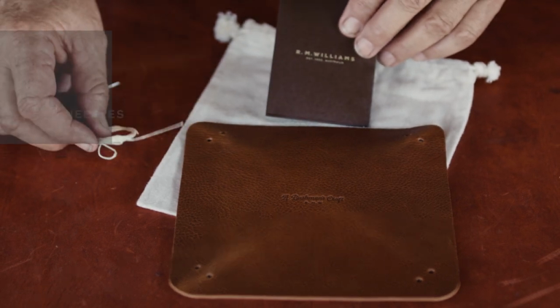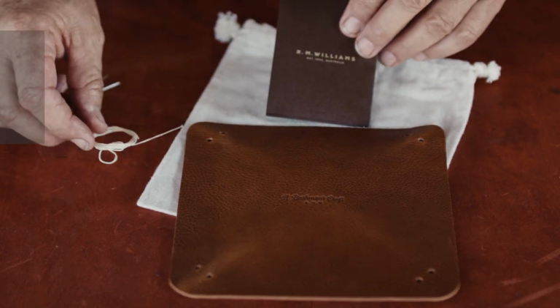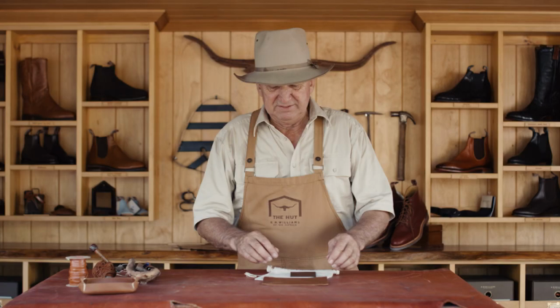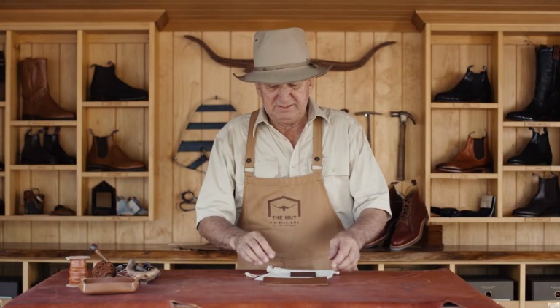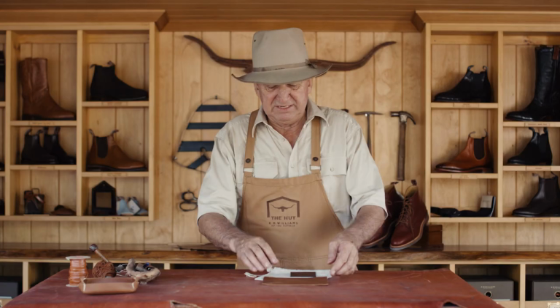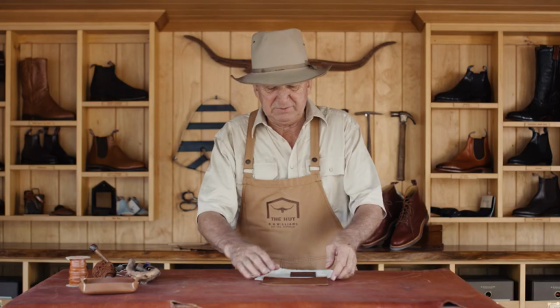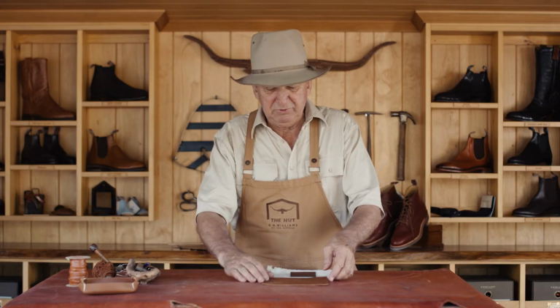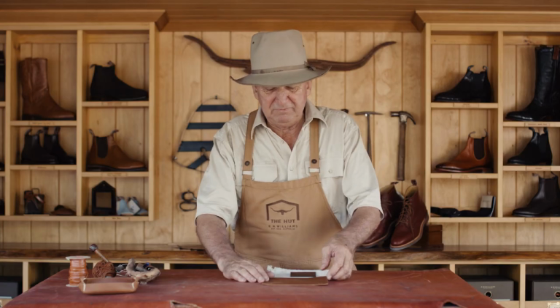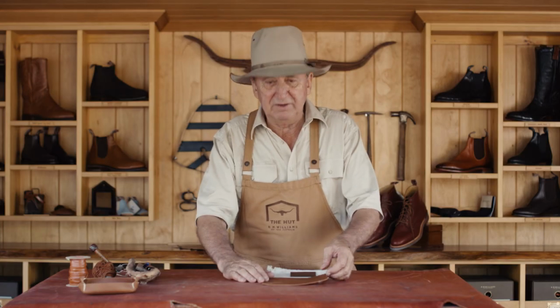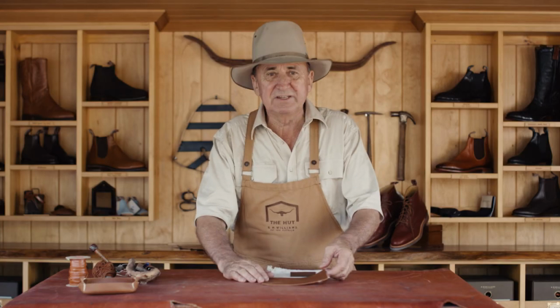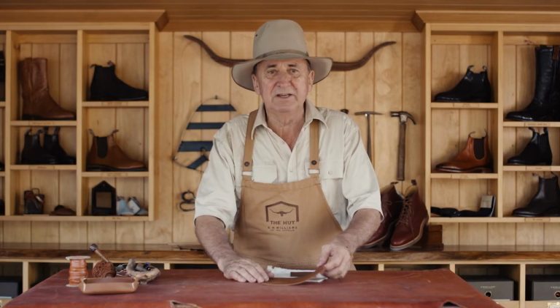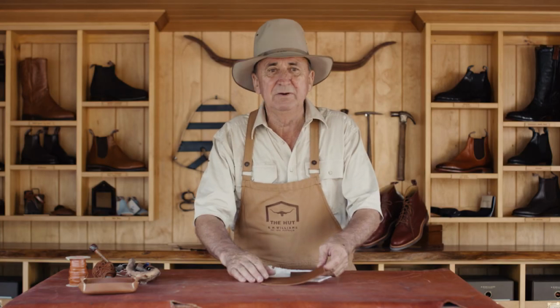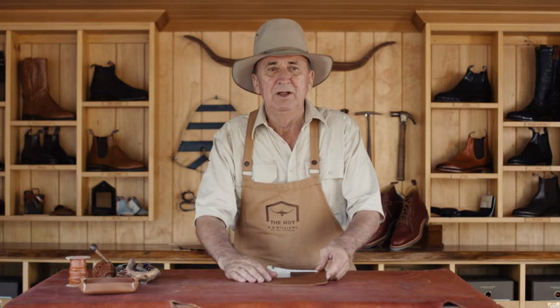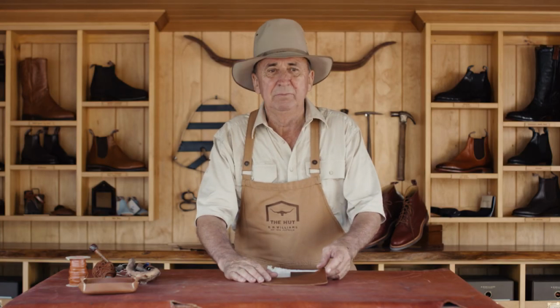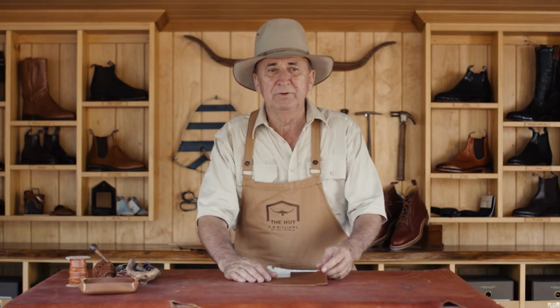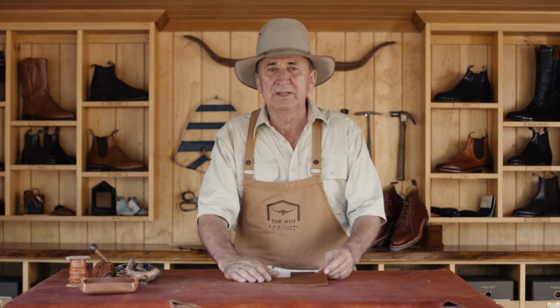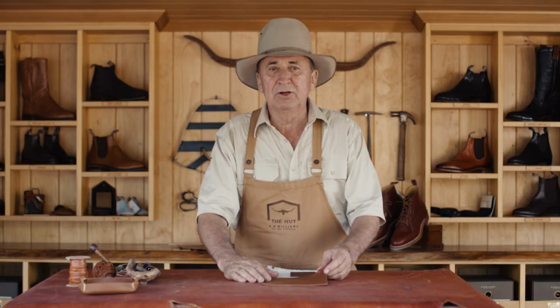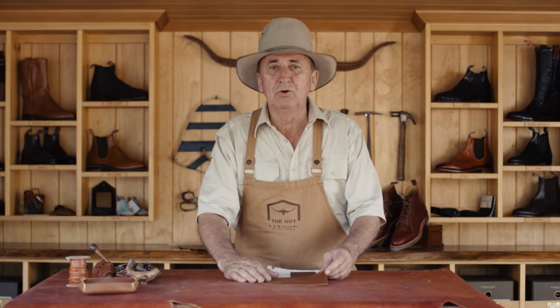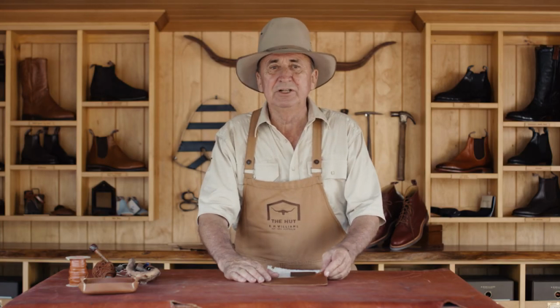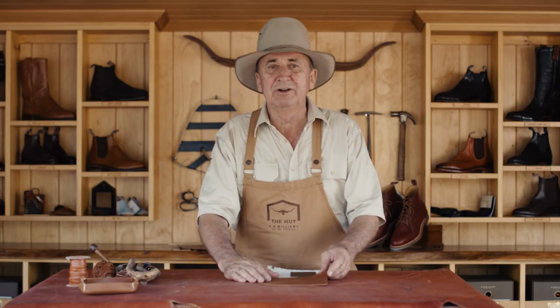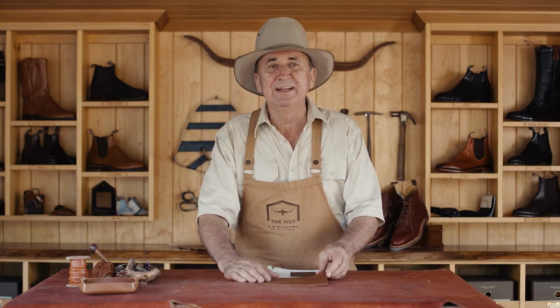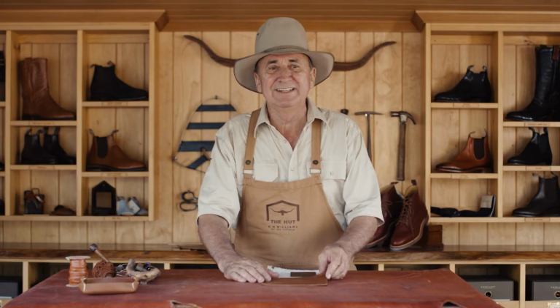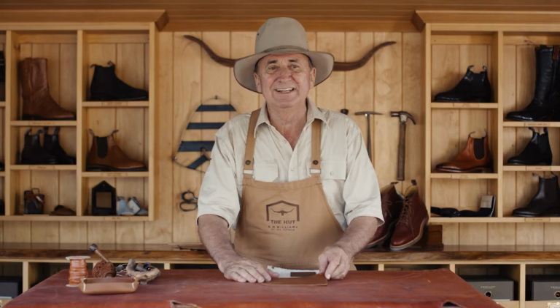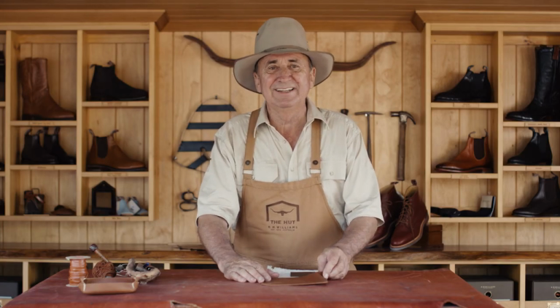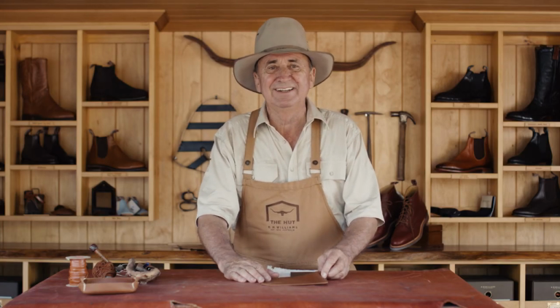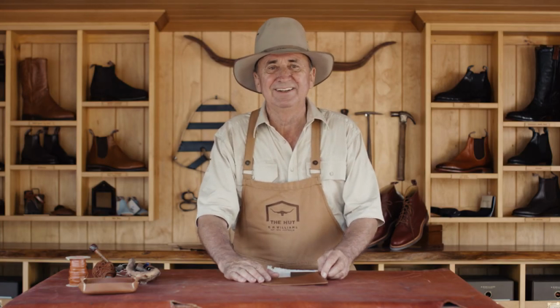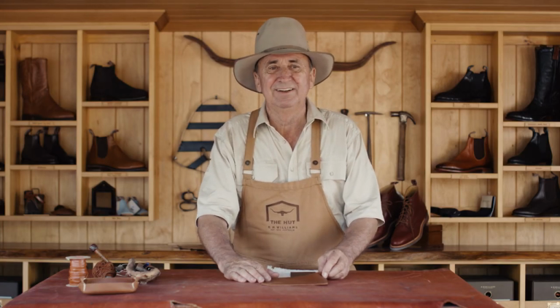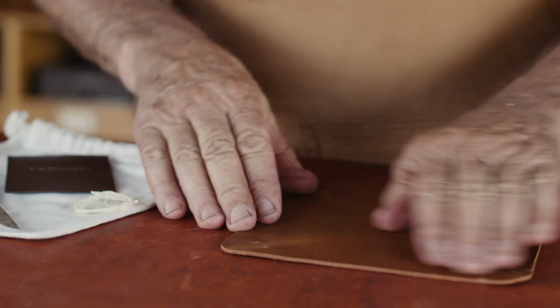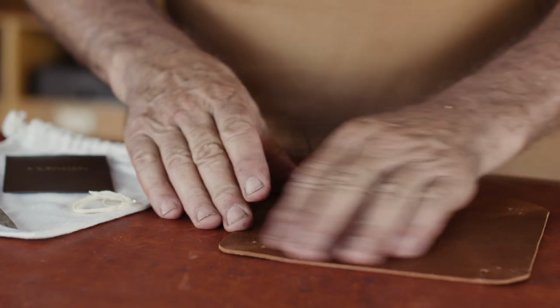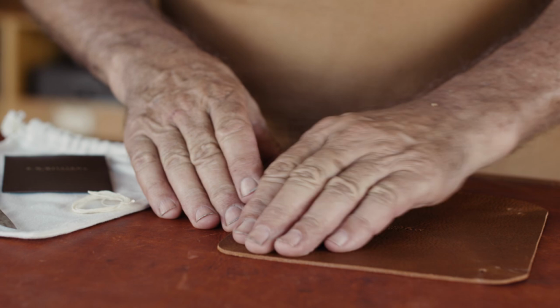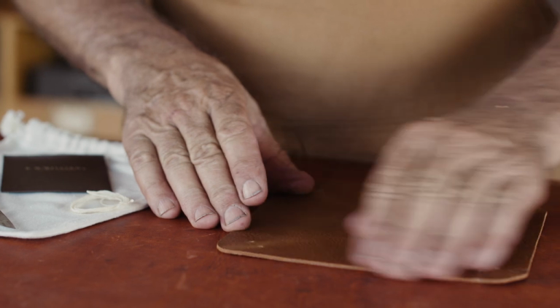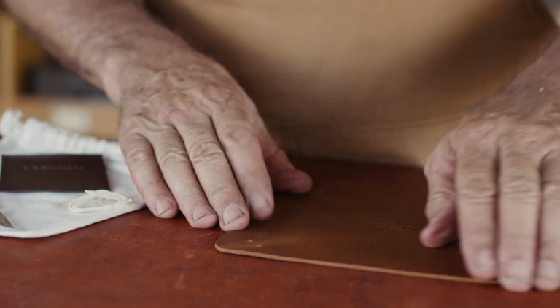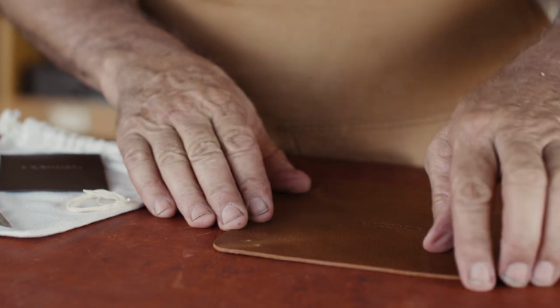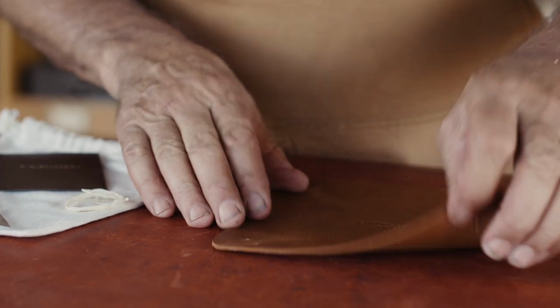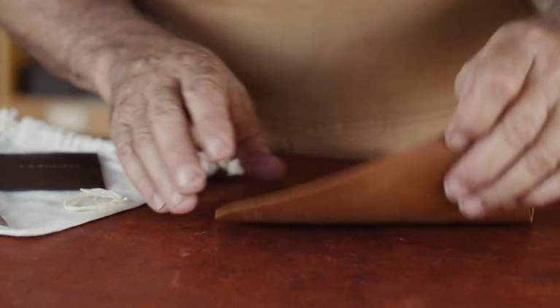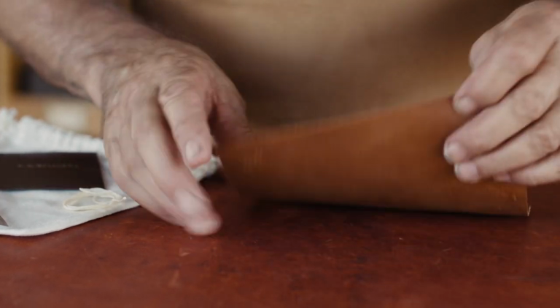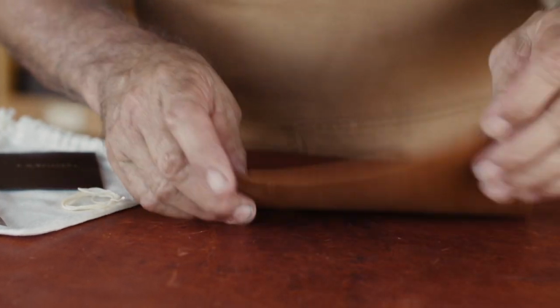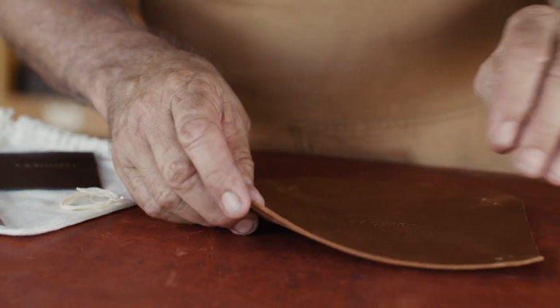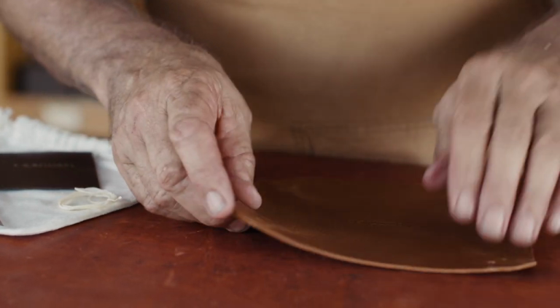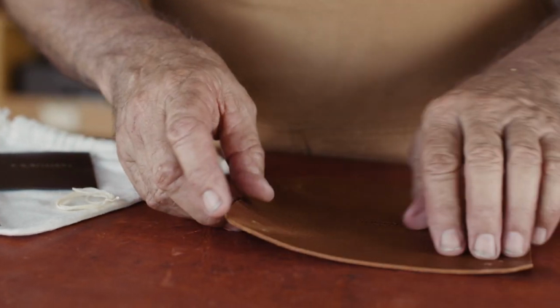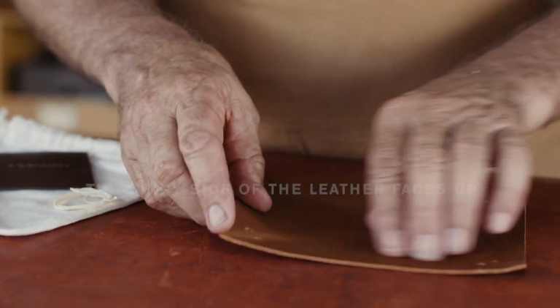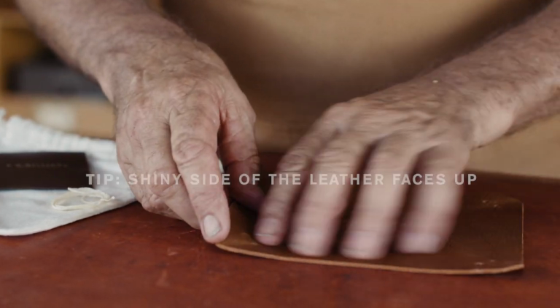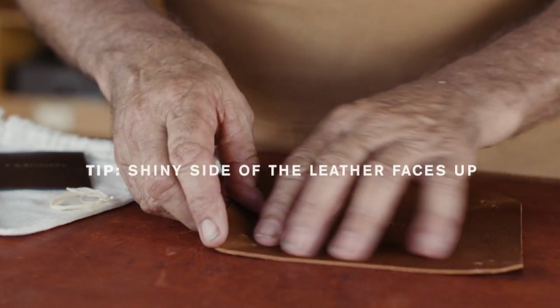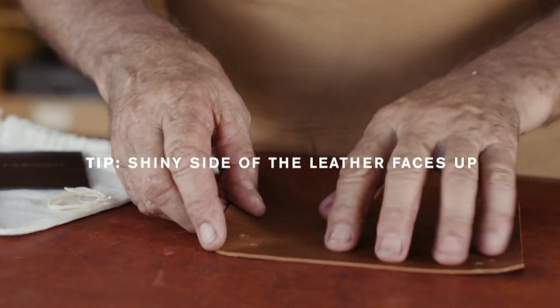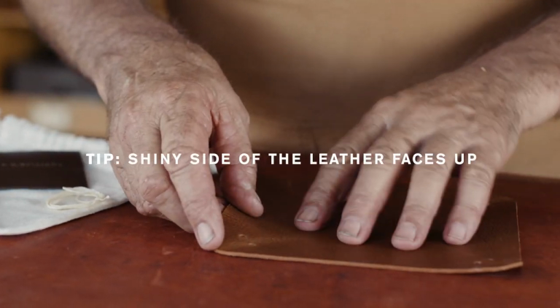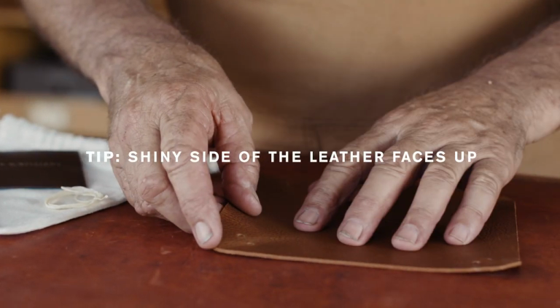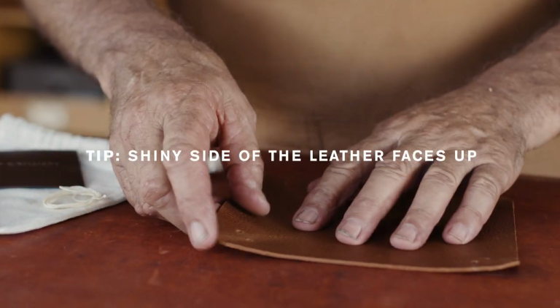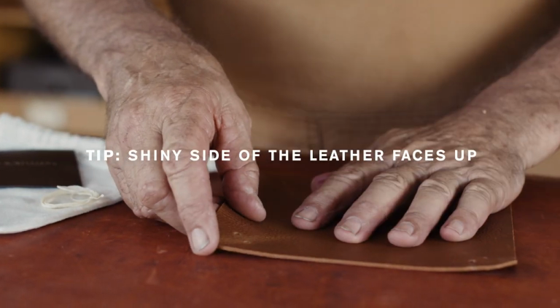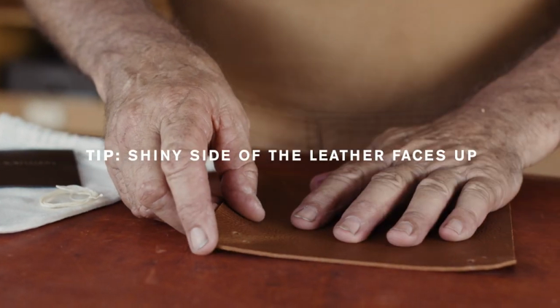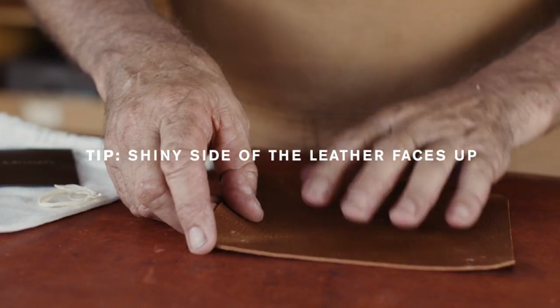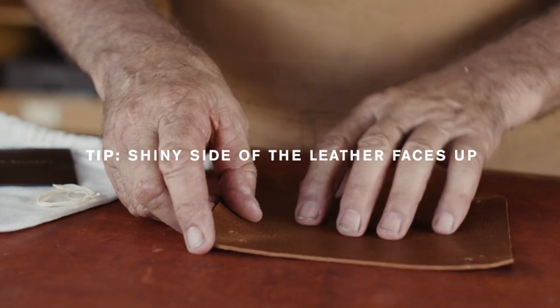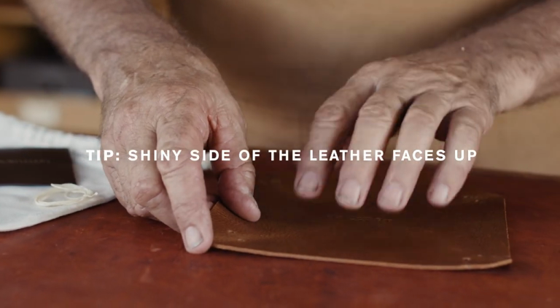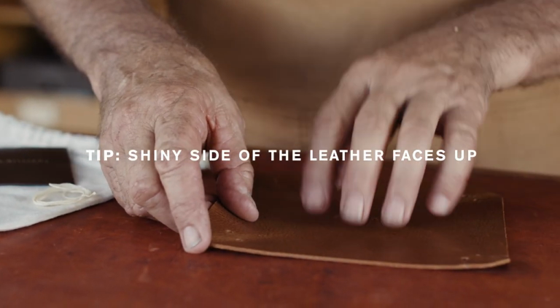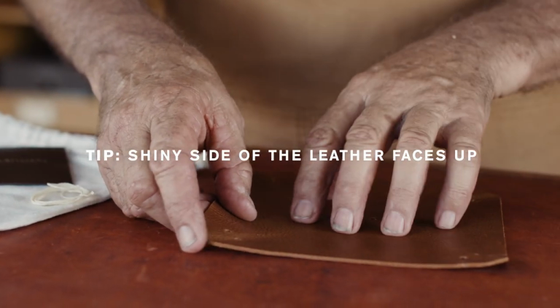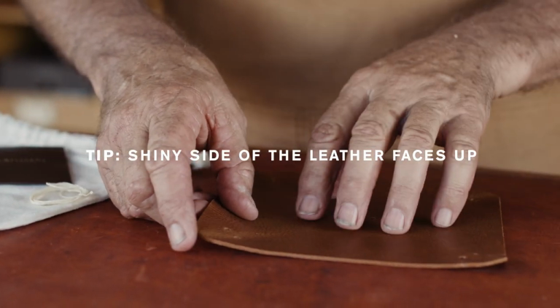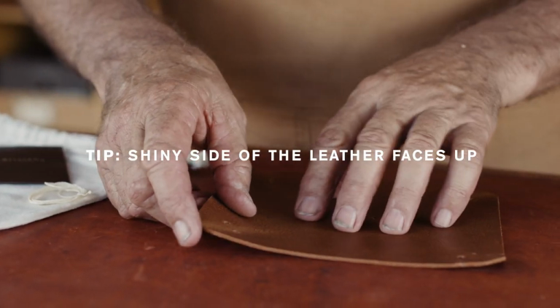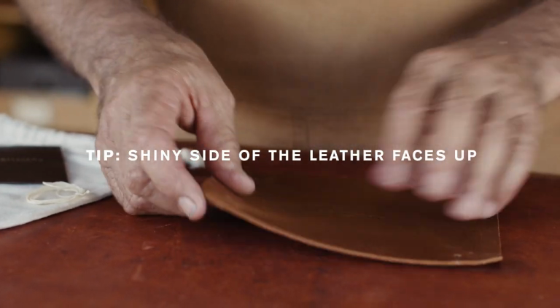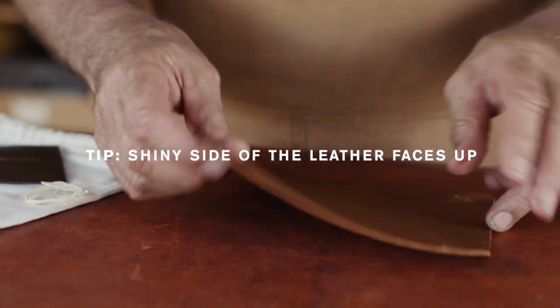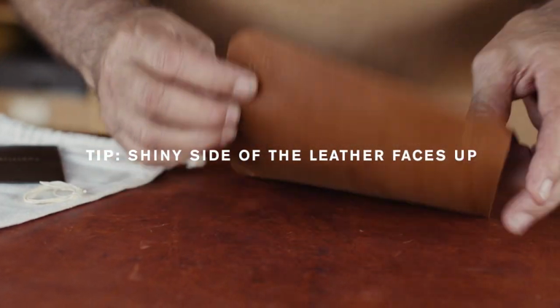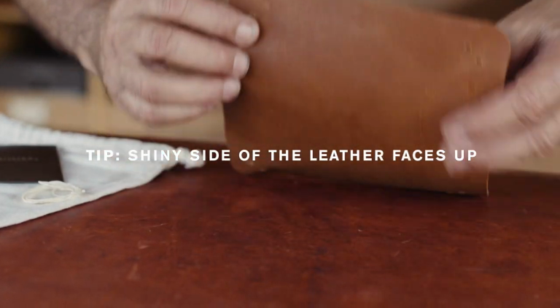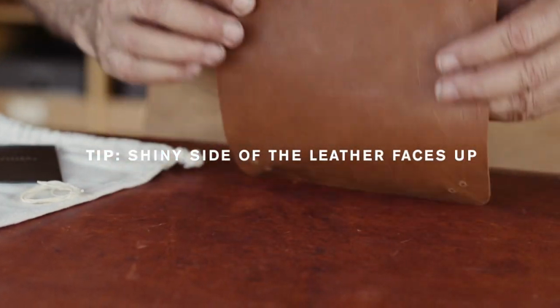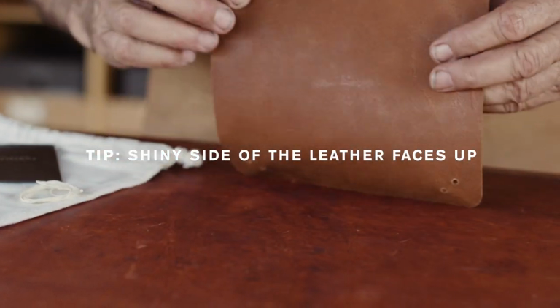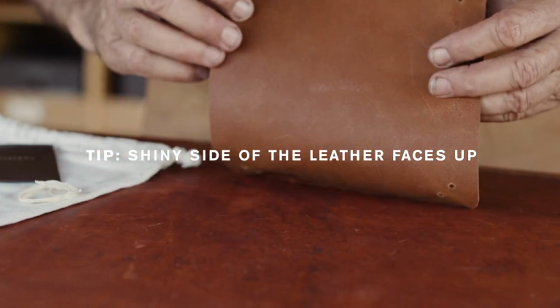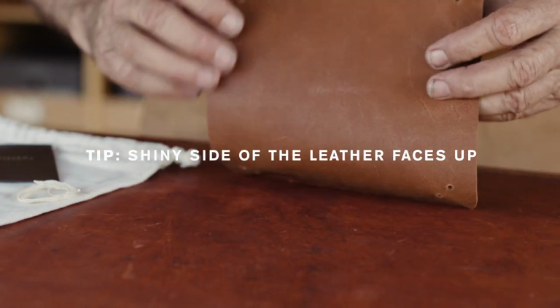So let's move on to put the coin tray together. Place this piece of leather down, shiny side up, the rough side down.